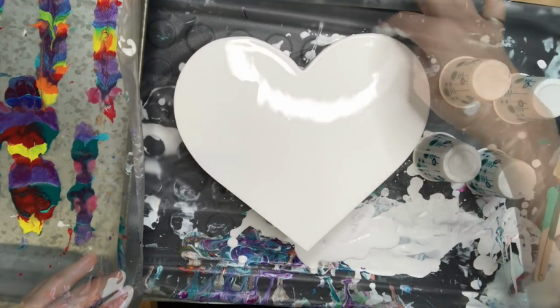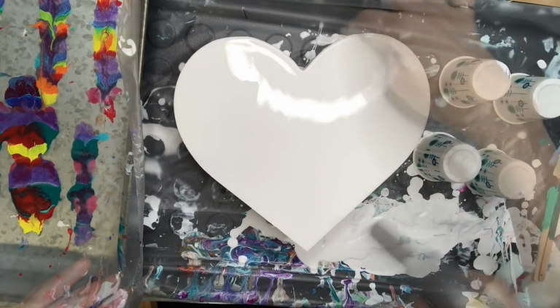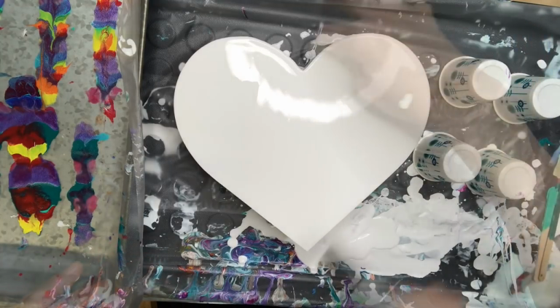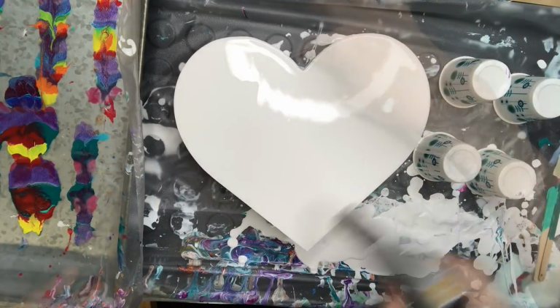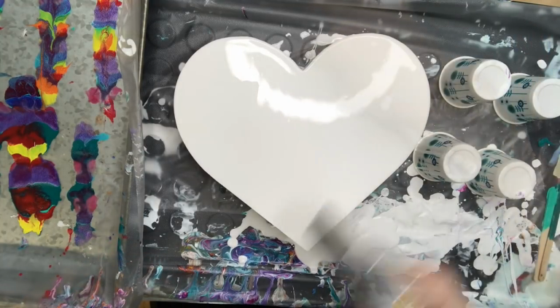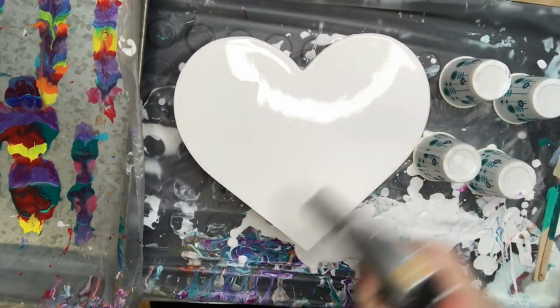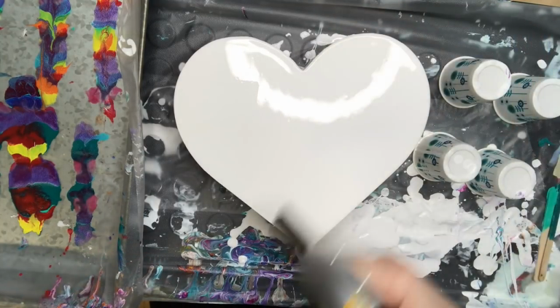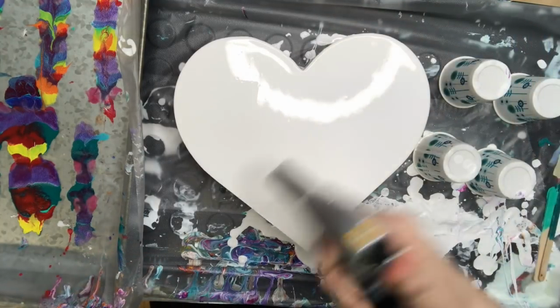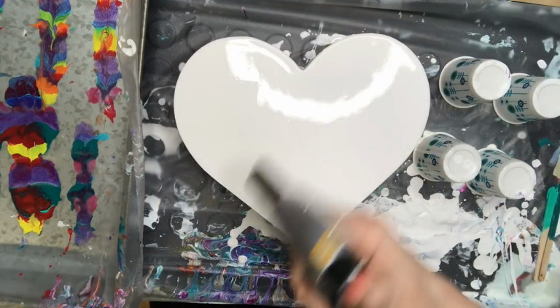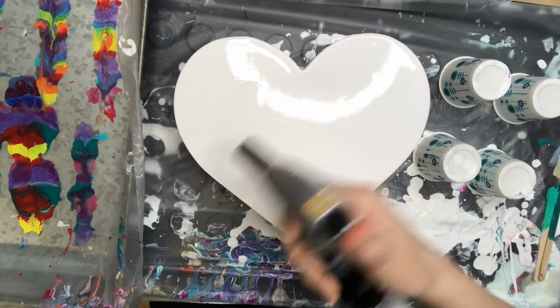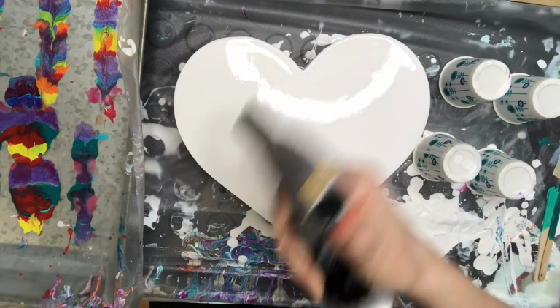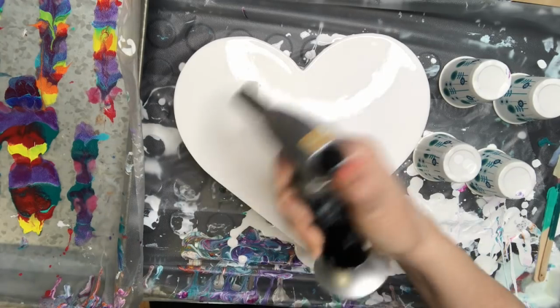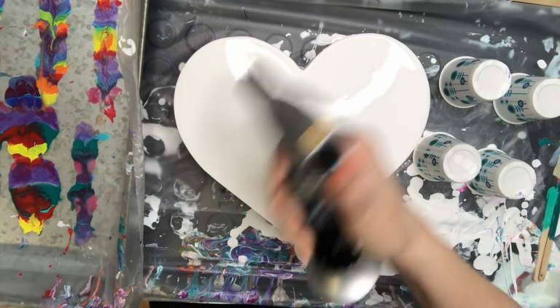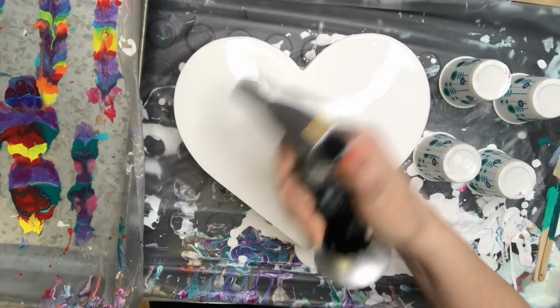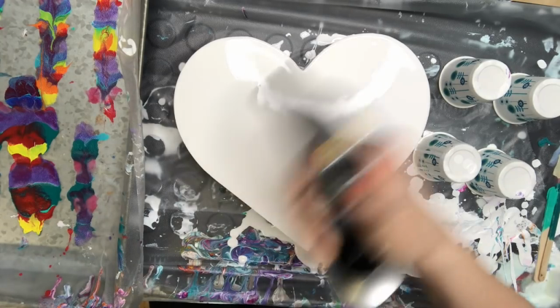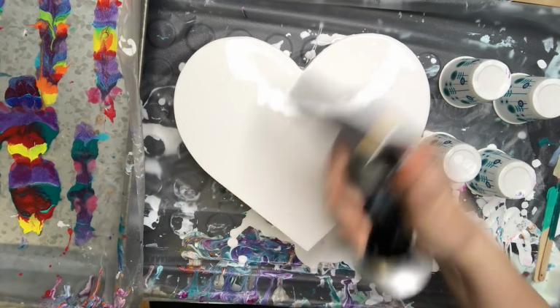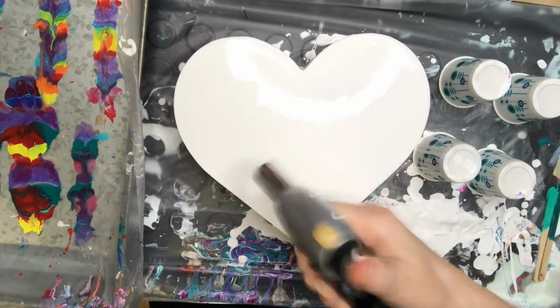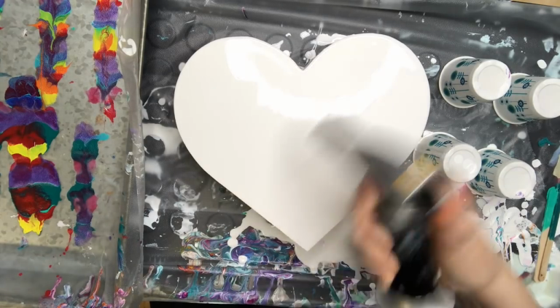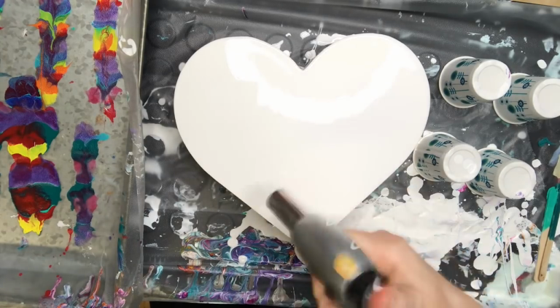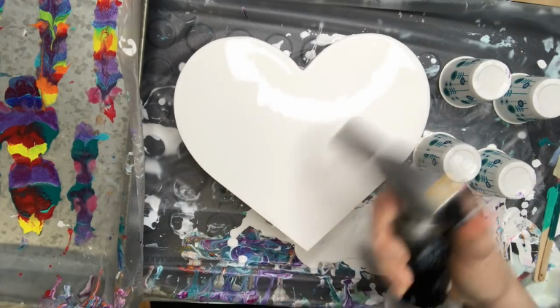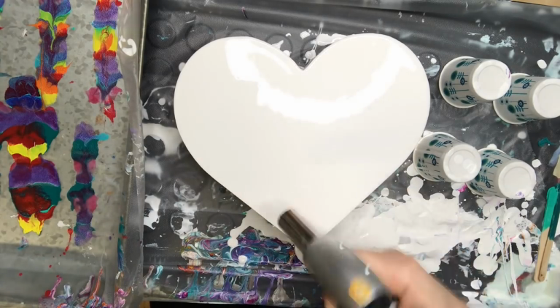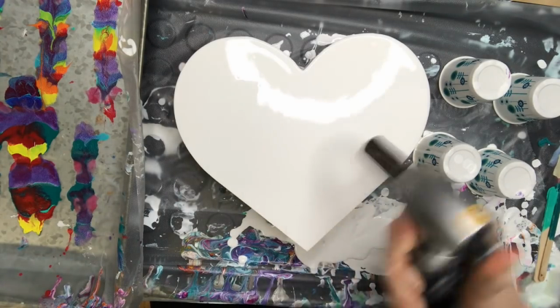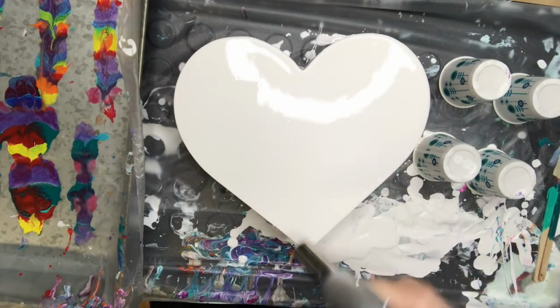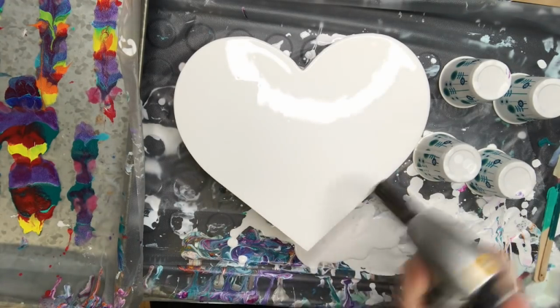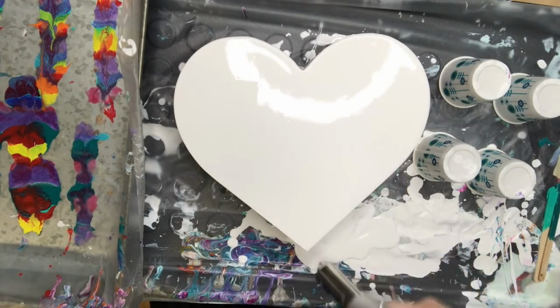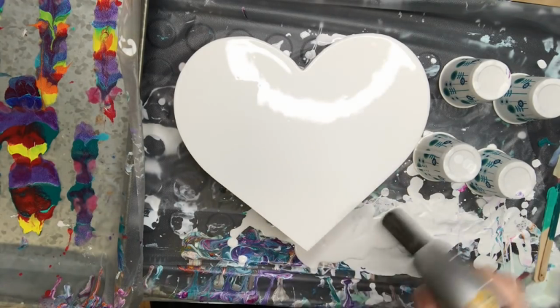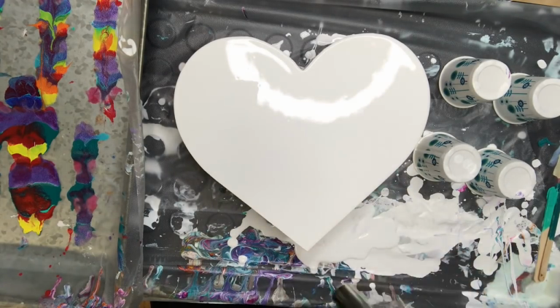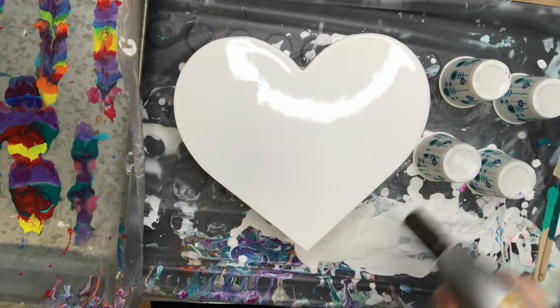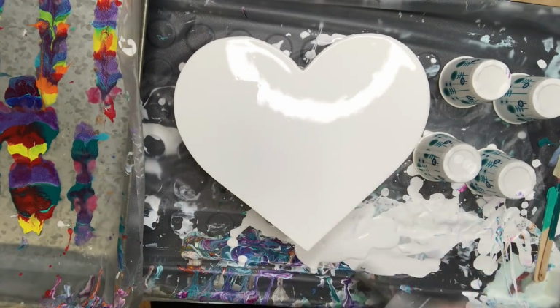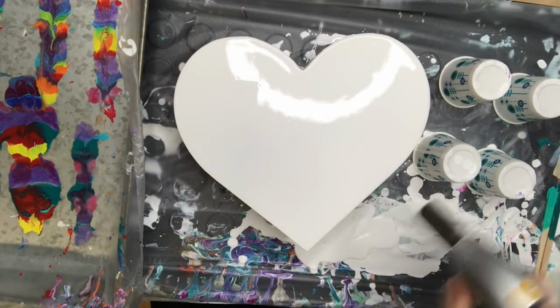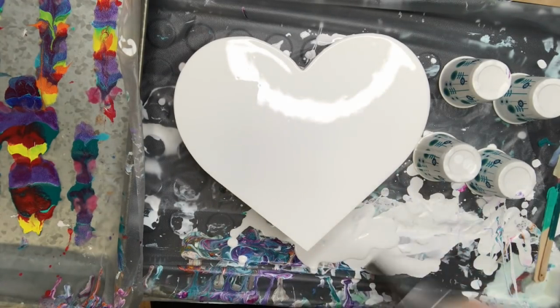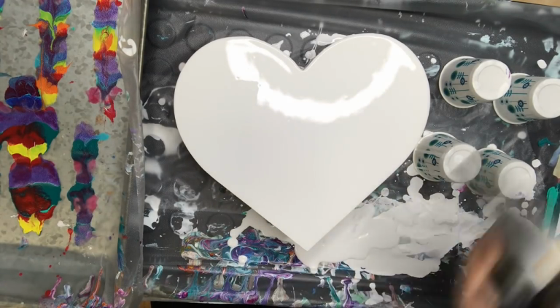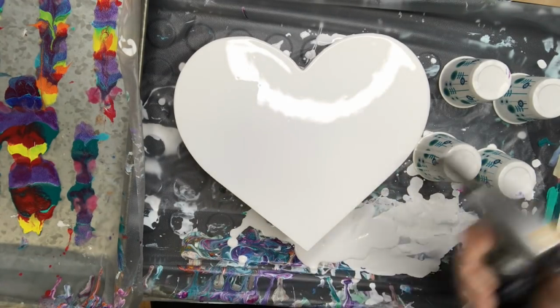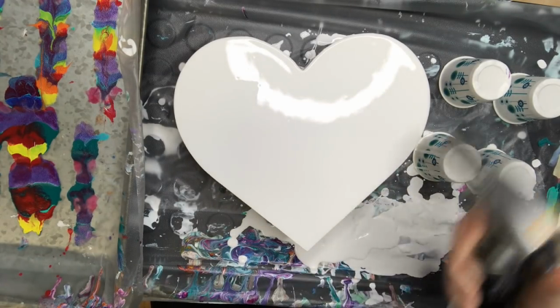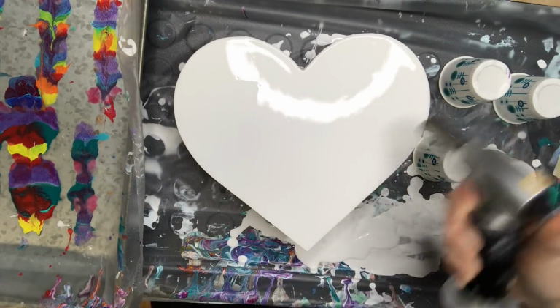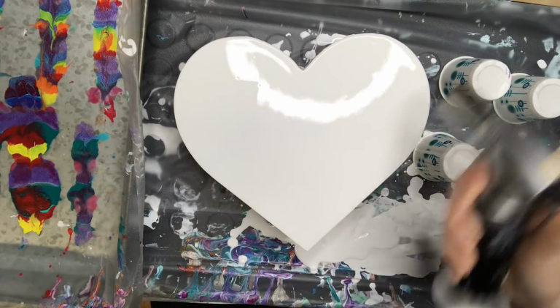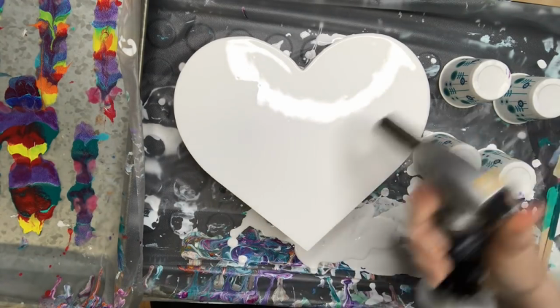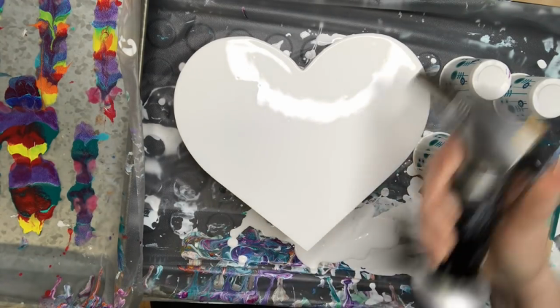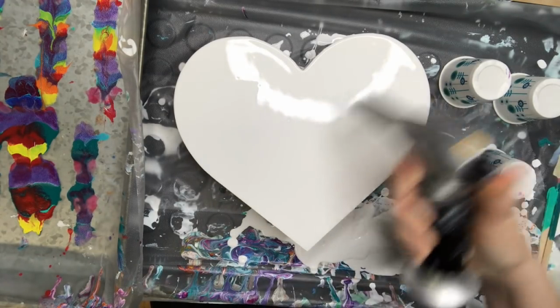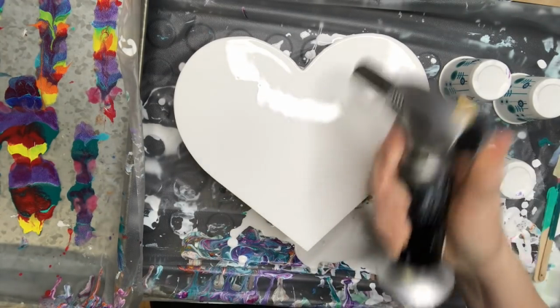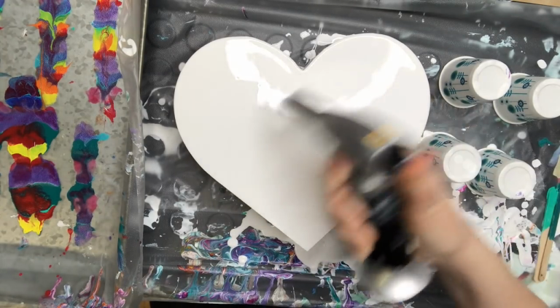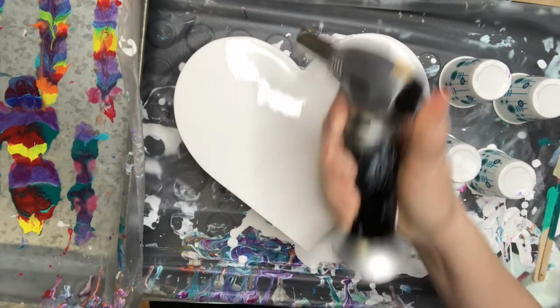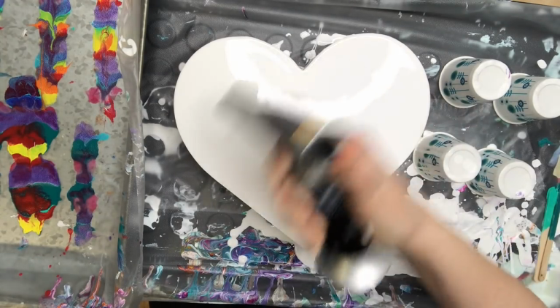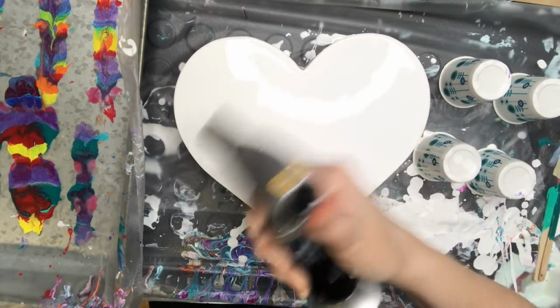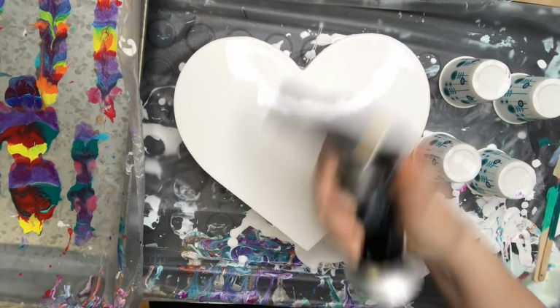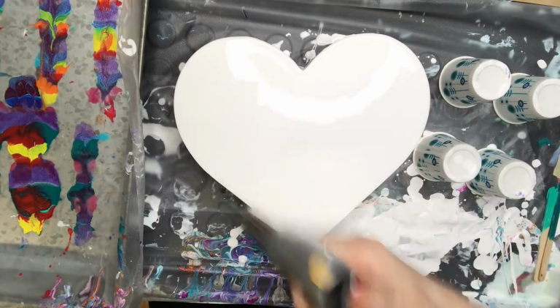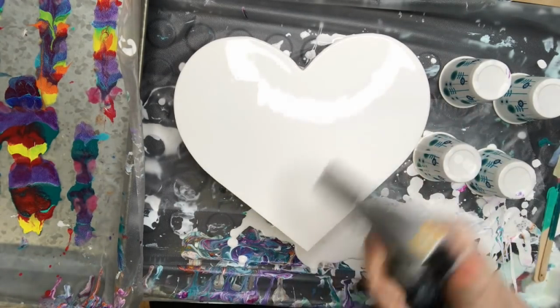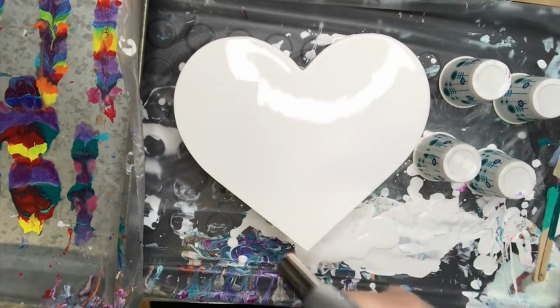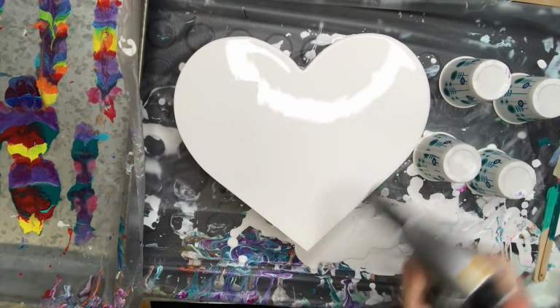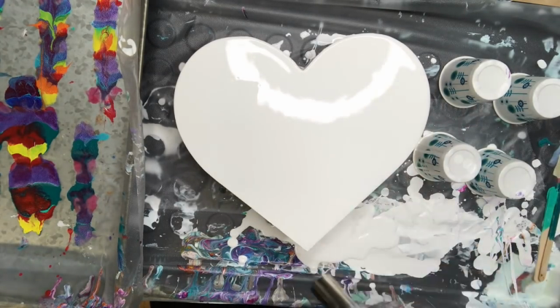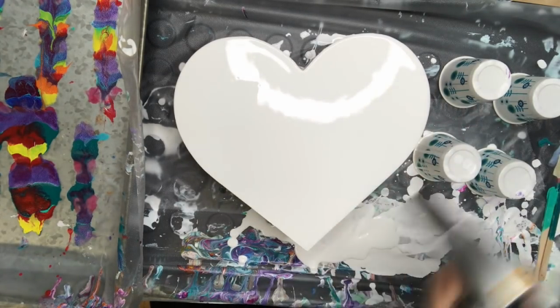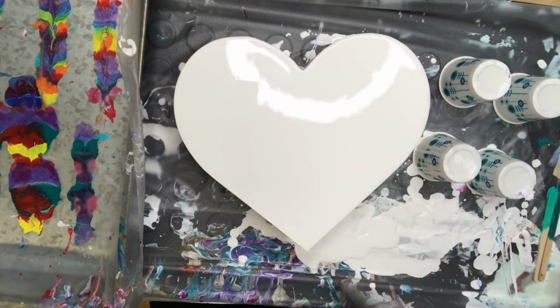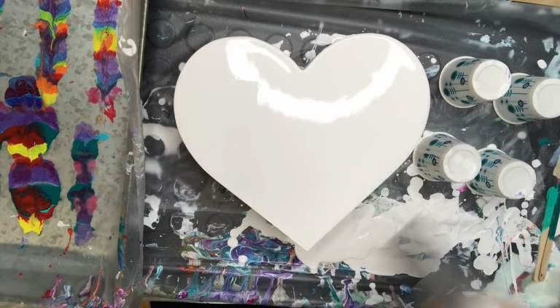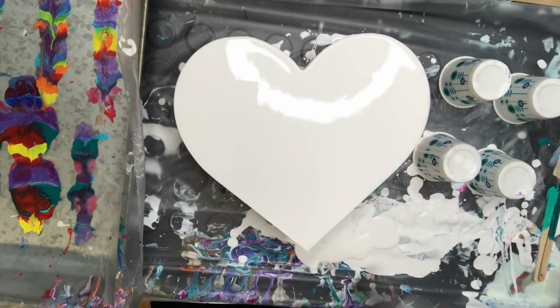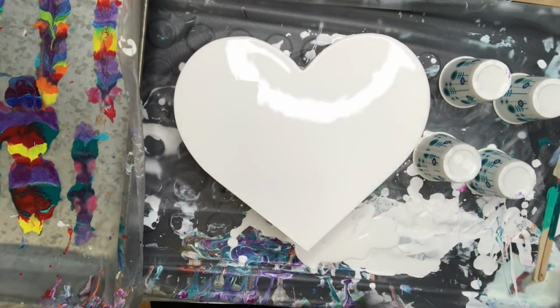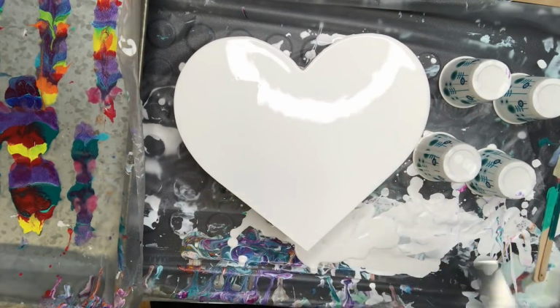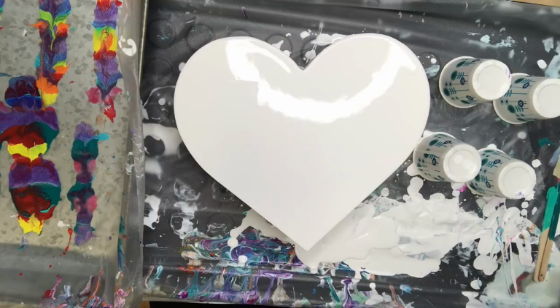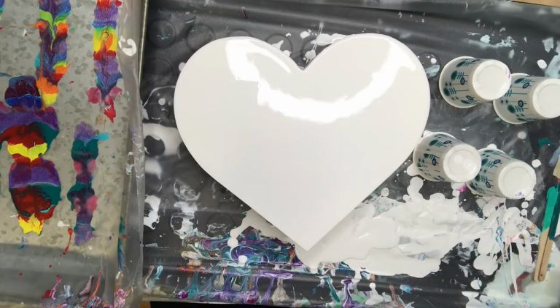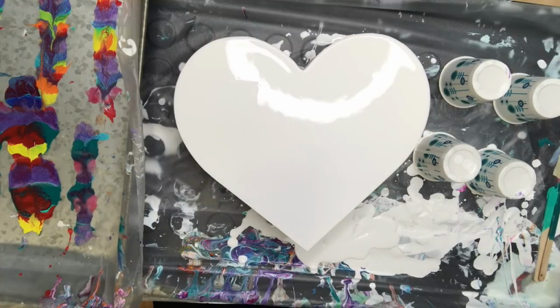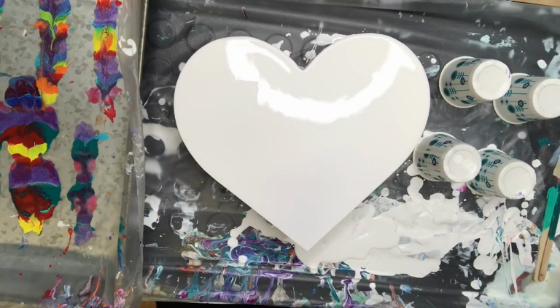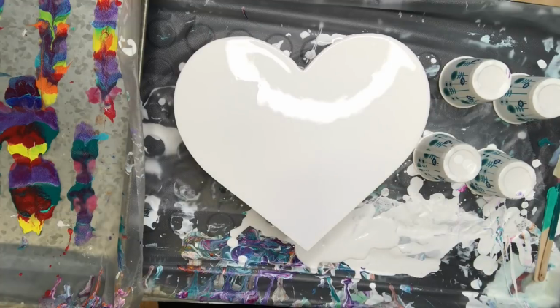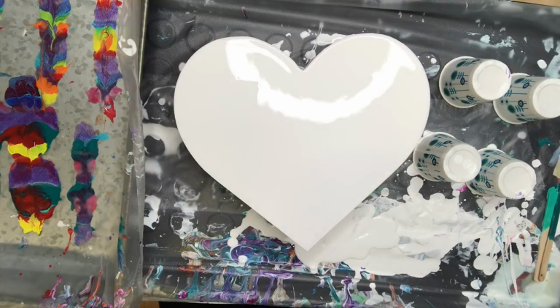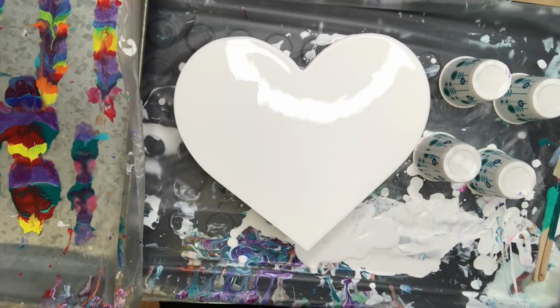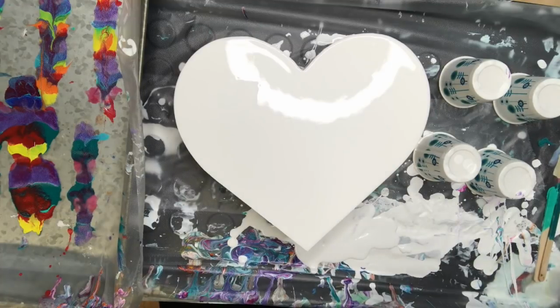And then I quickly move over with my little culinary torch just to pop any bubbles that have been mixed into the paint.